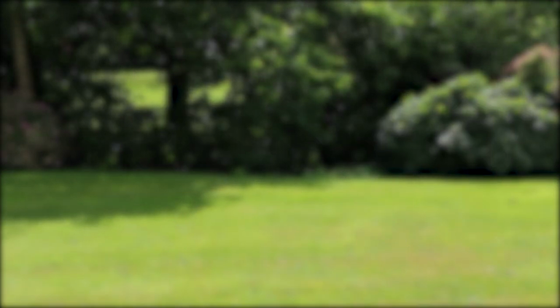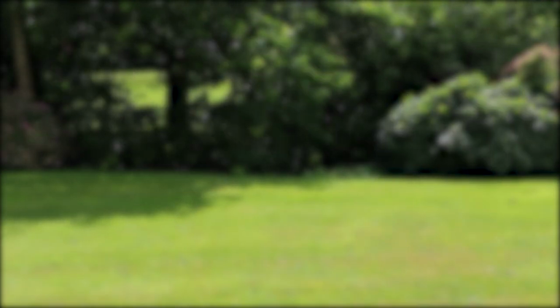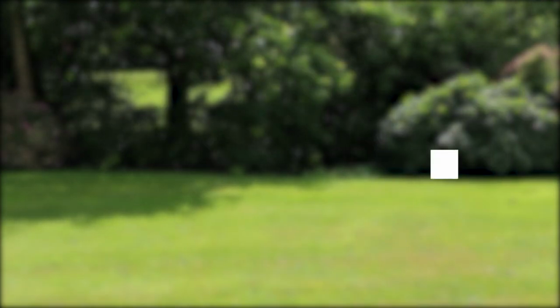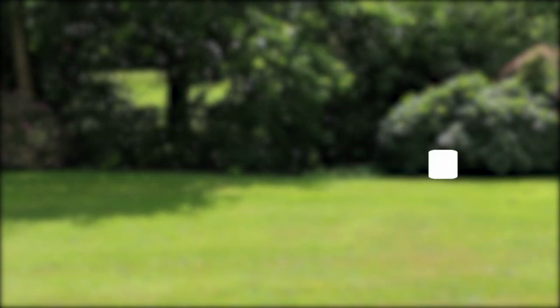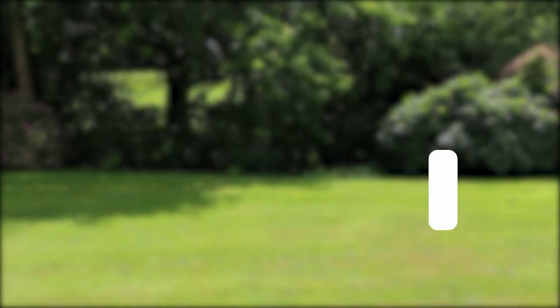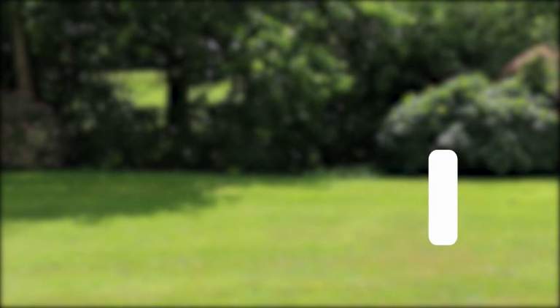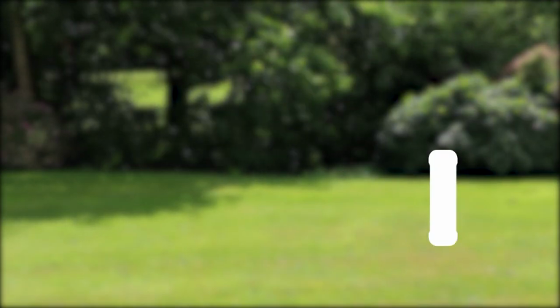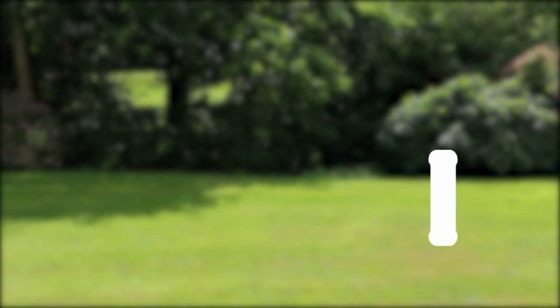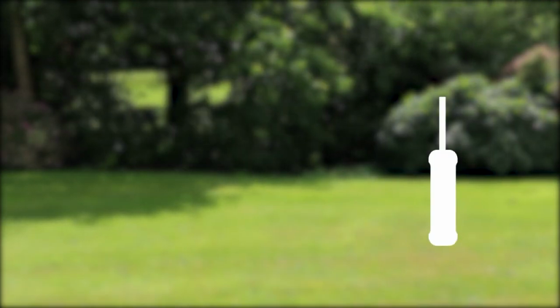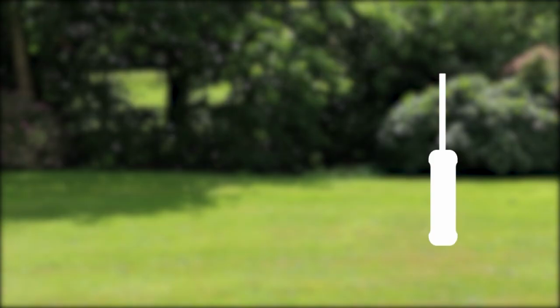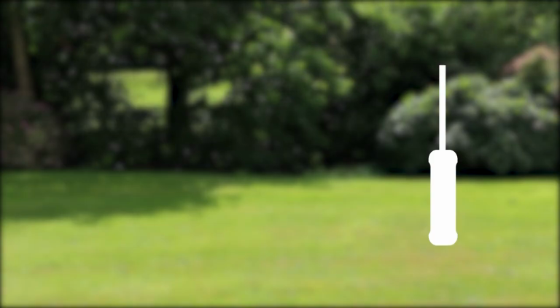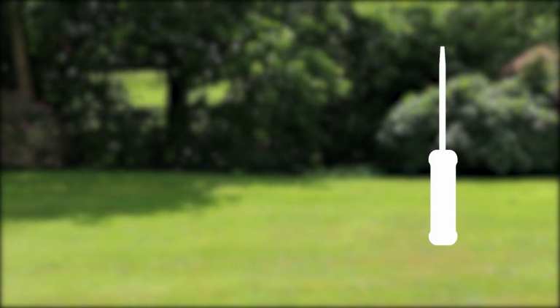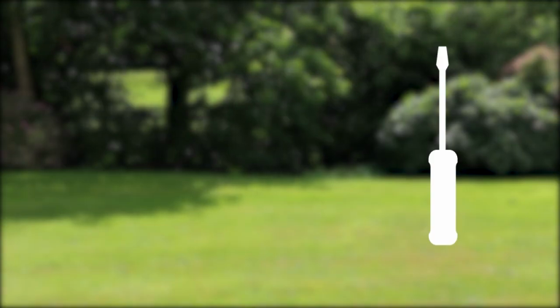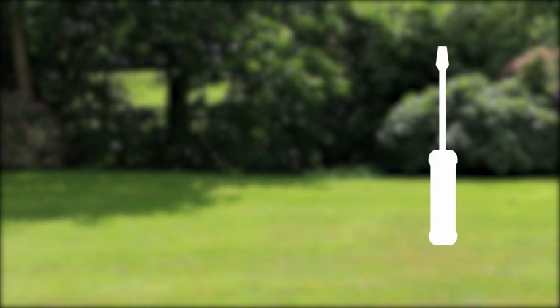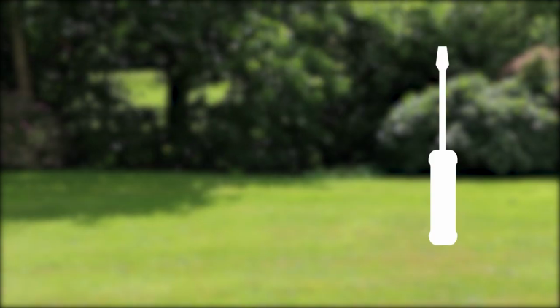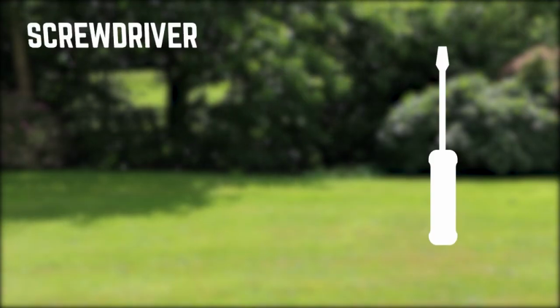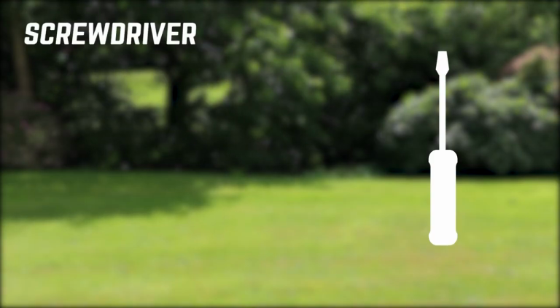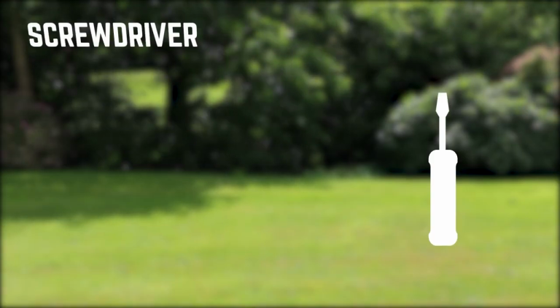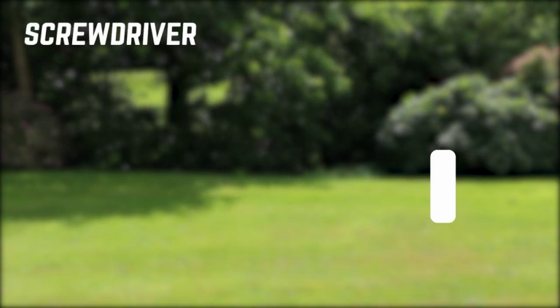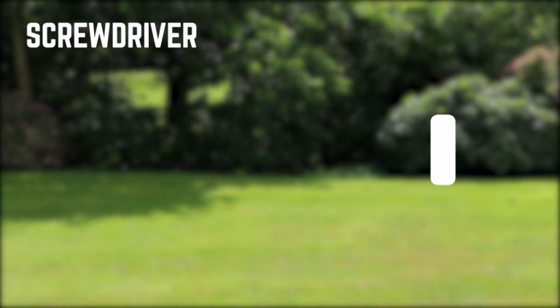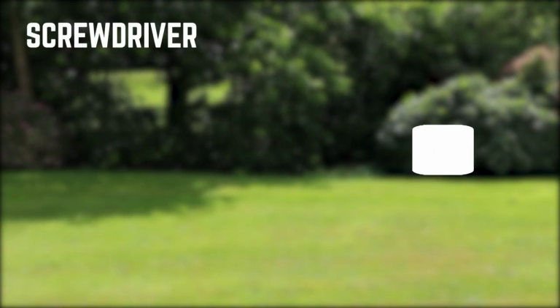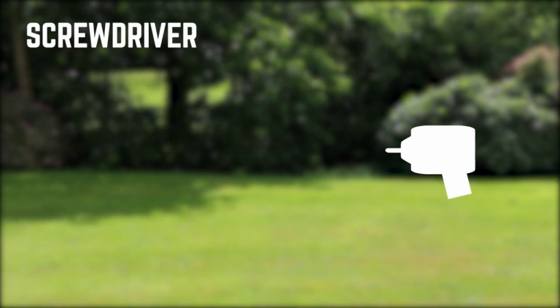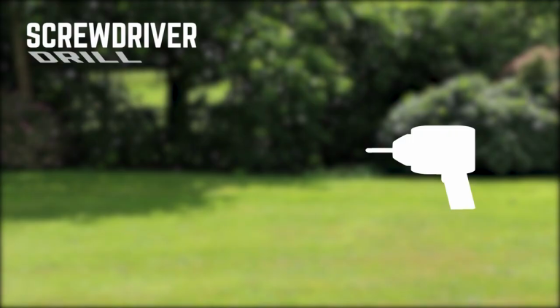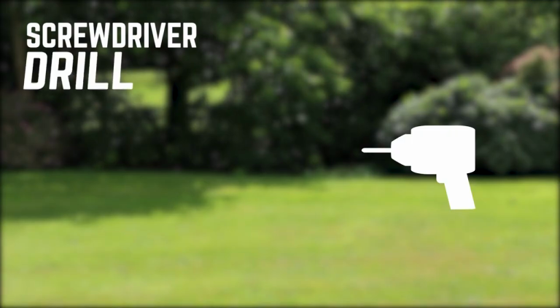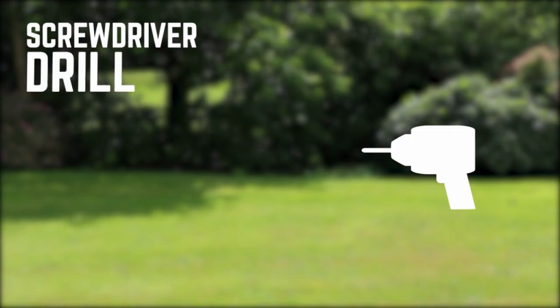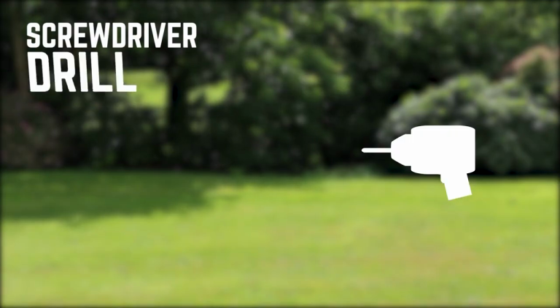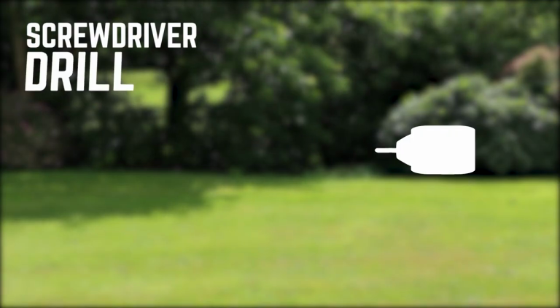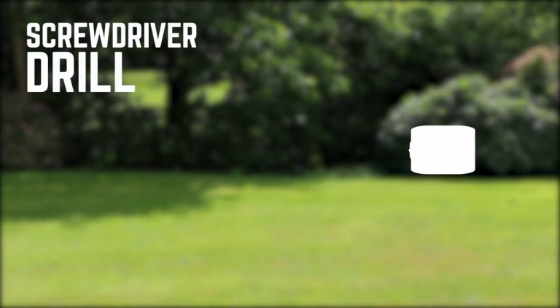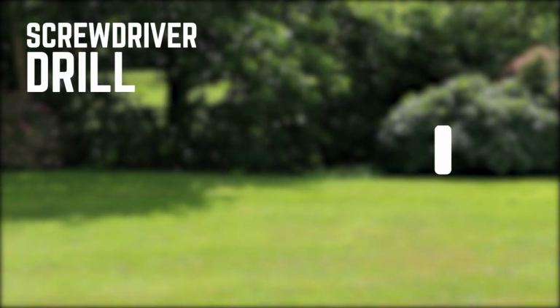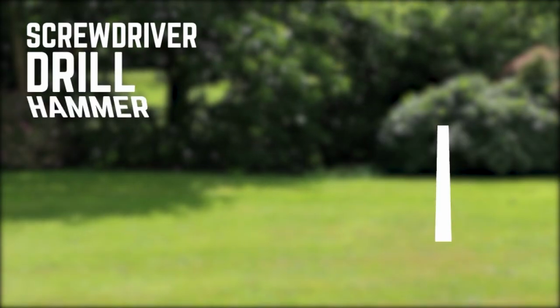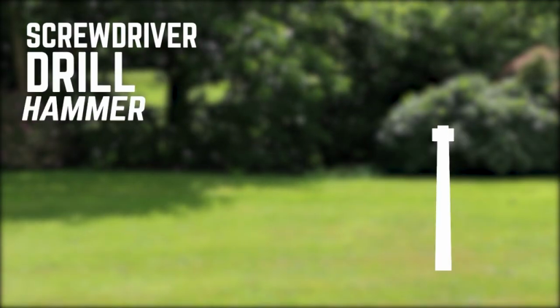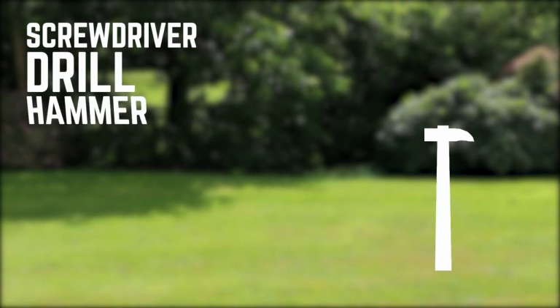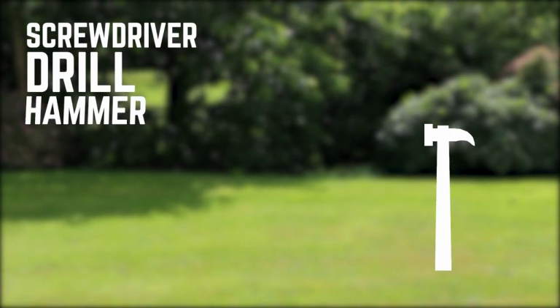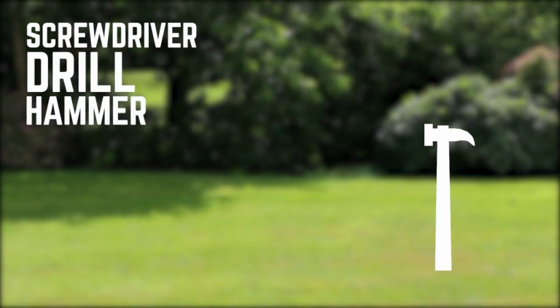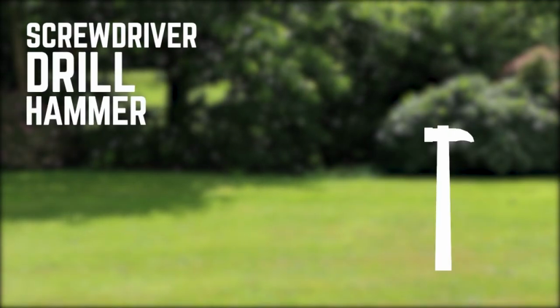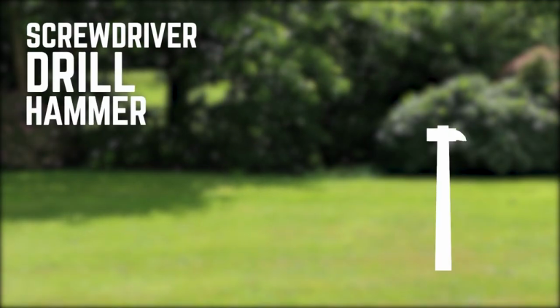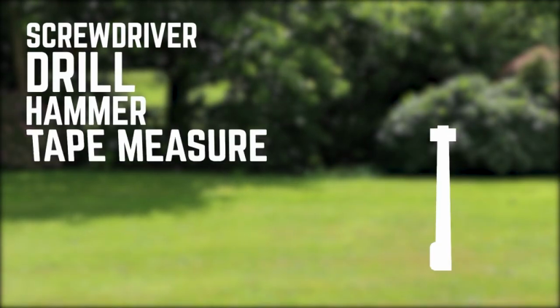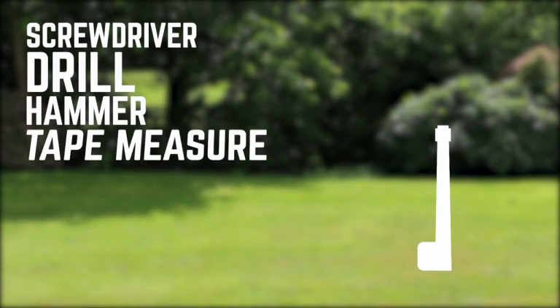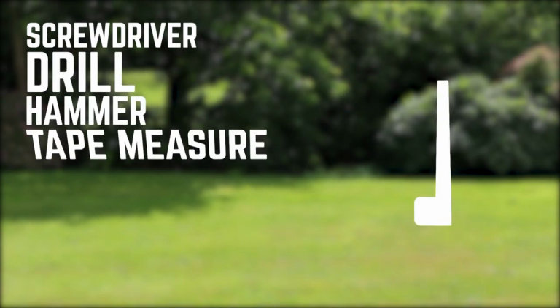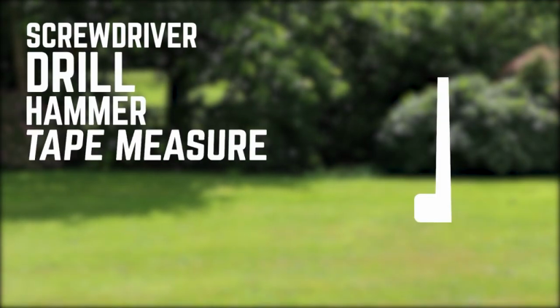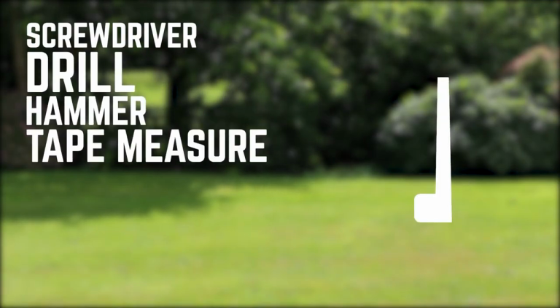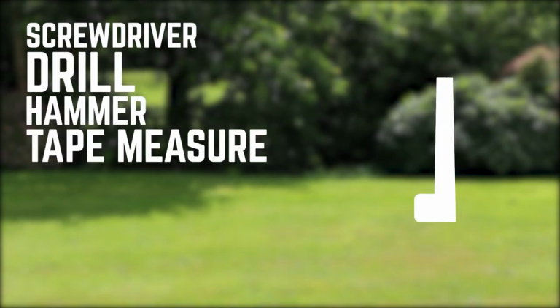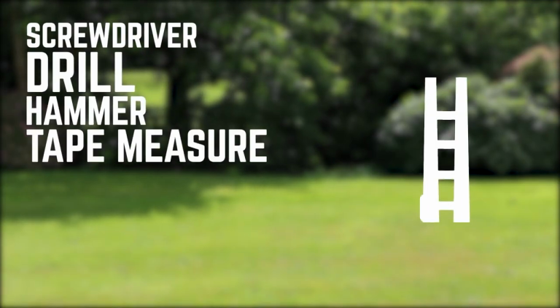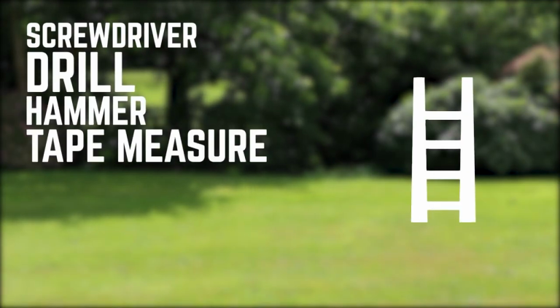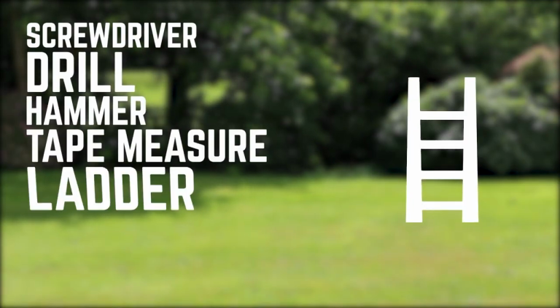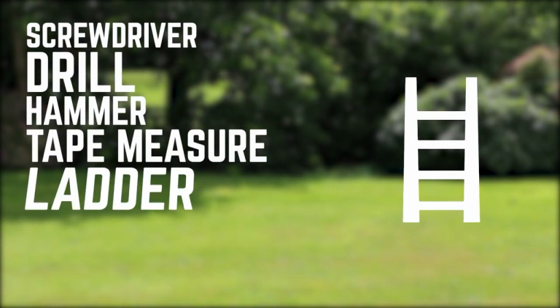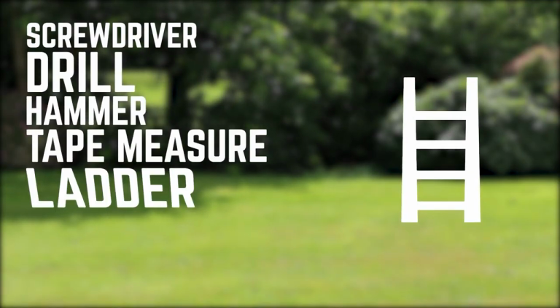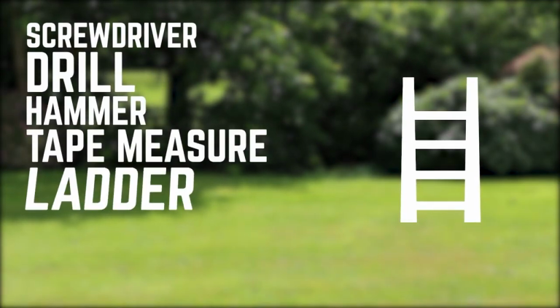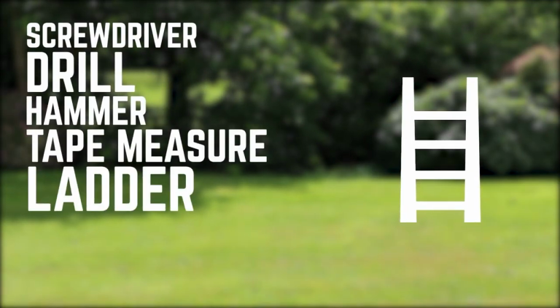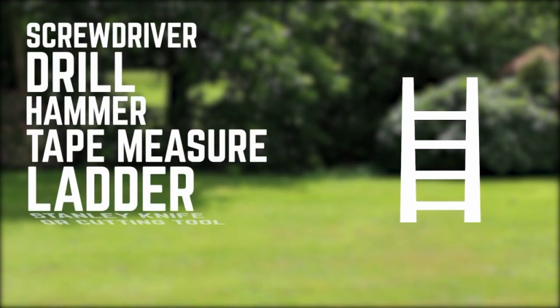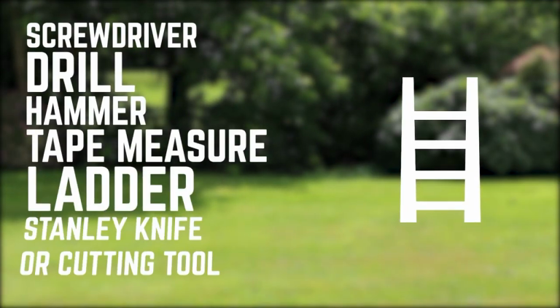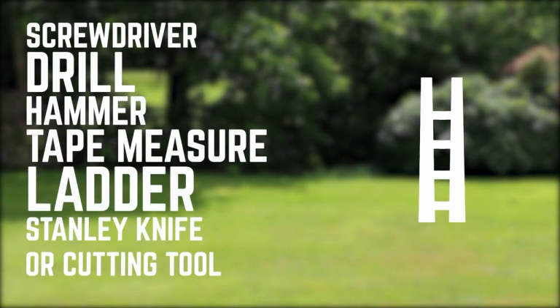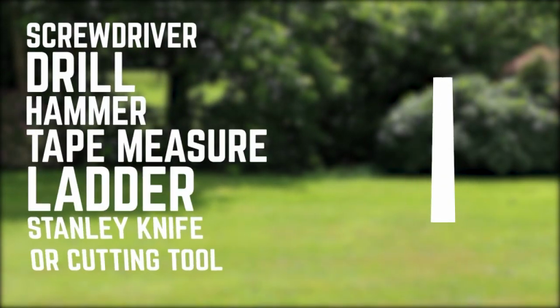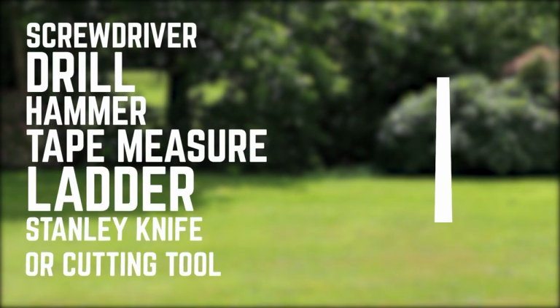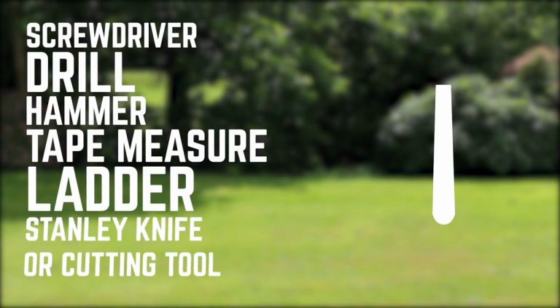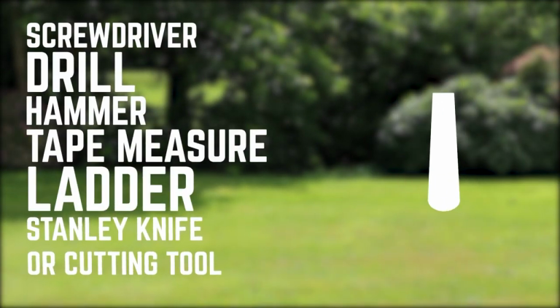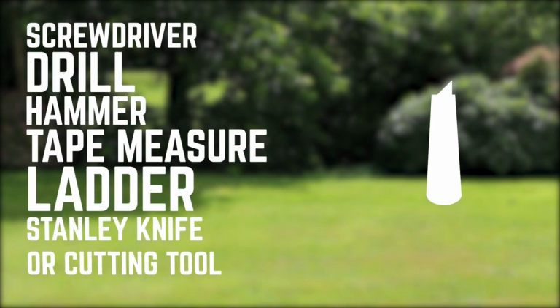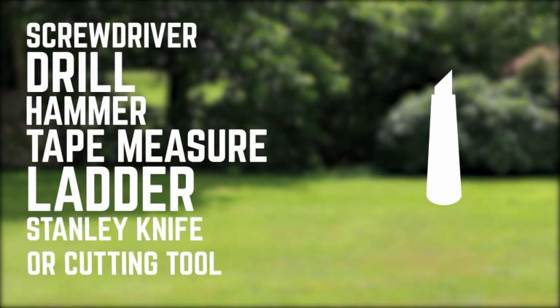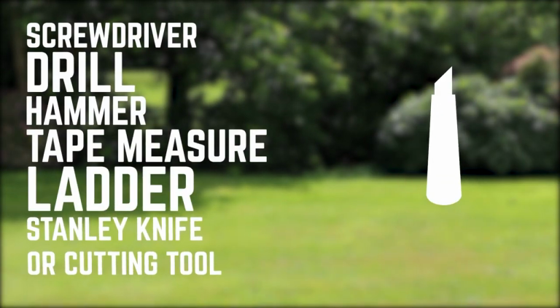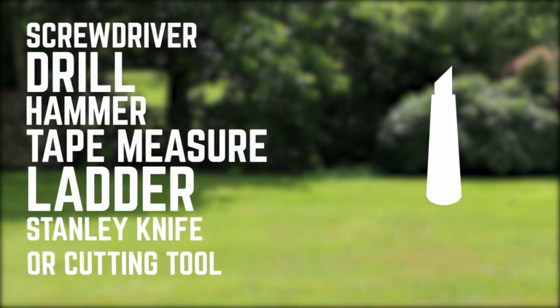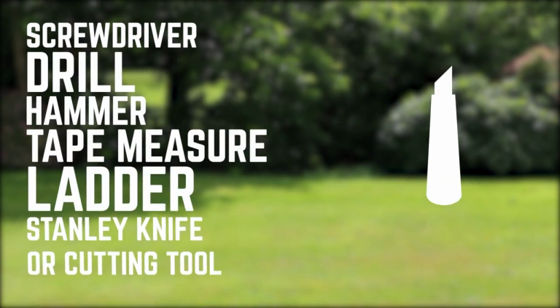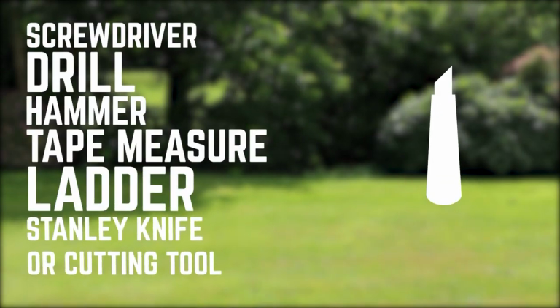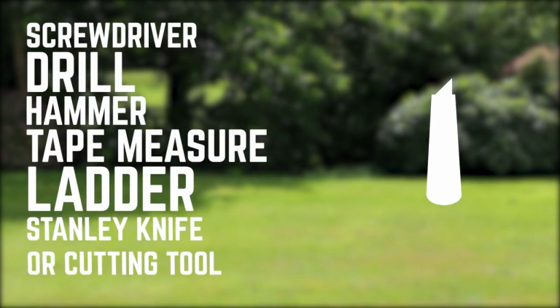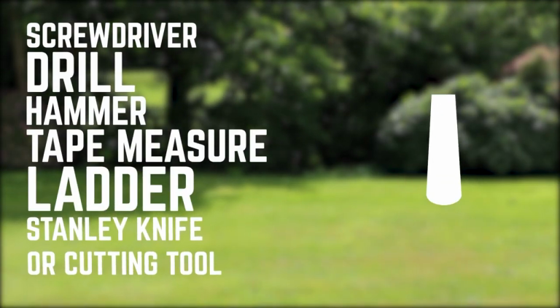For this installation, you will need a screwdriver, a drill, a hammer, a tape measure, a ladder, and a Stanley knife or cutting tool.